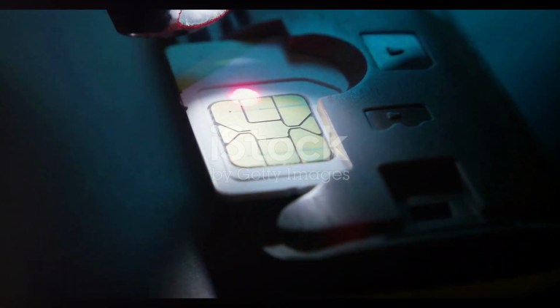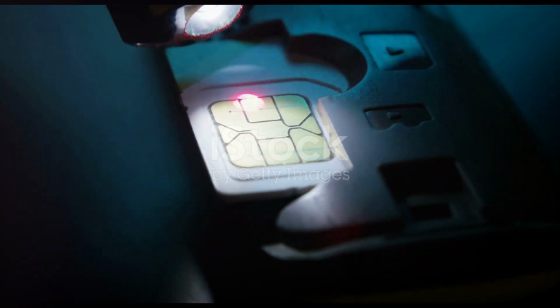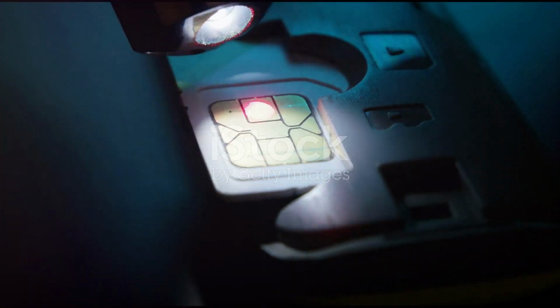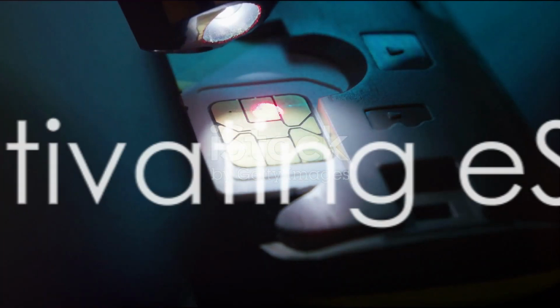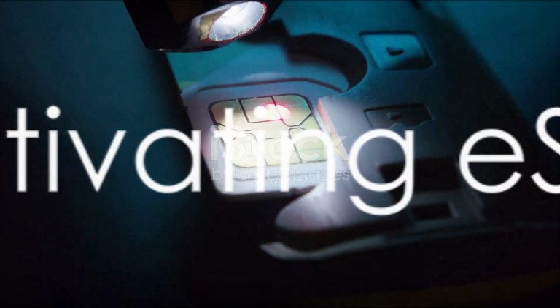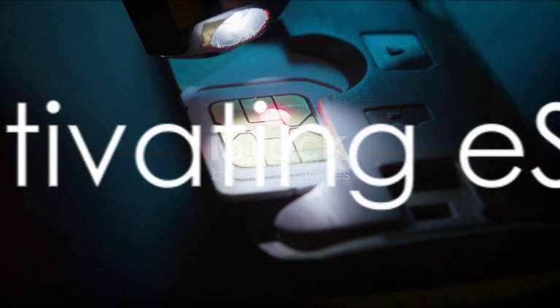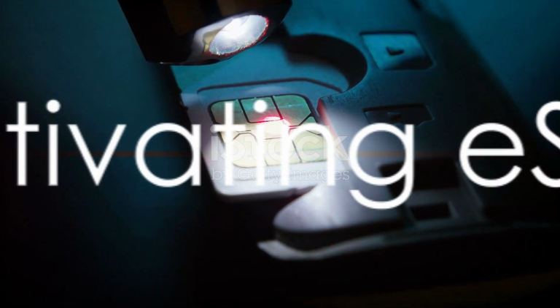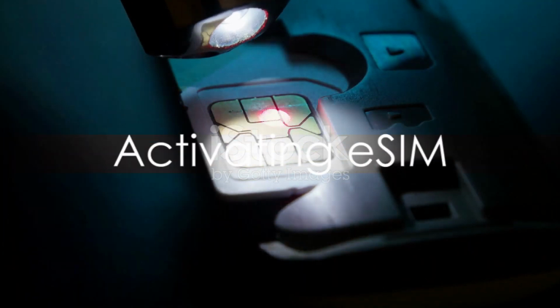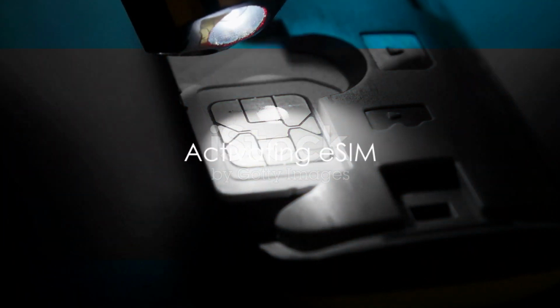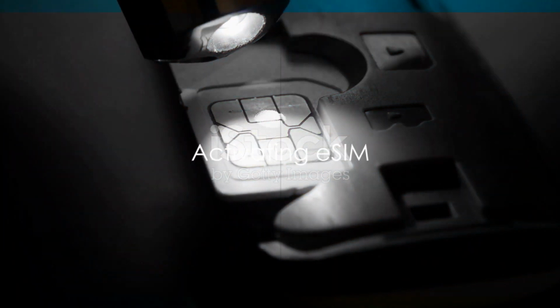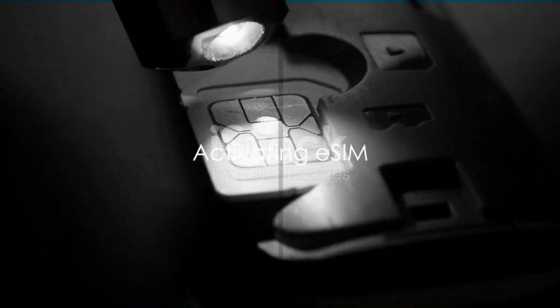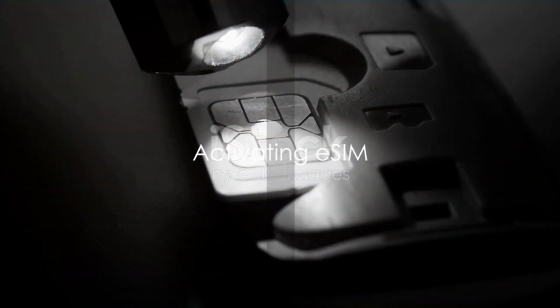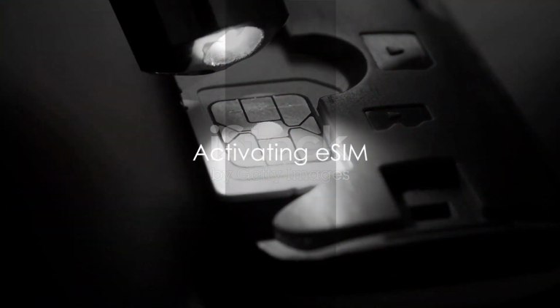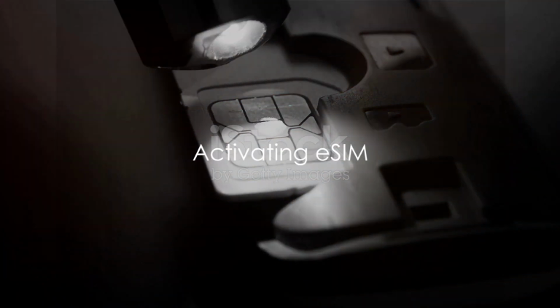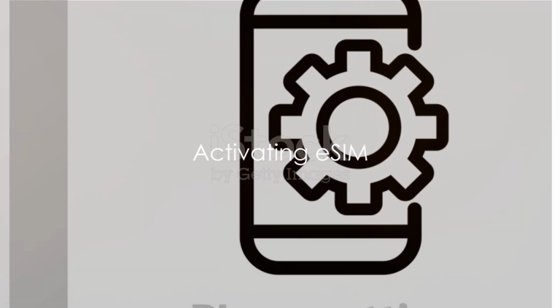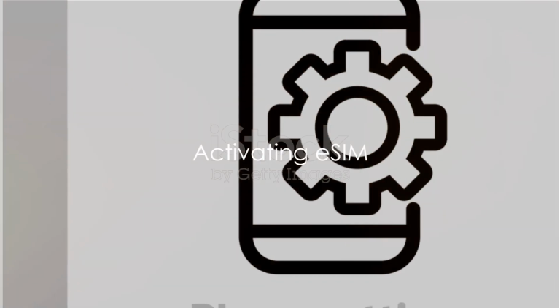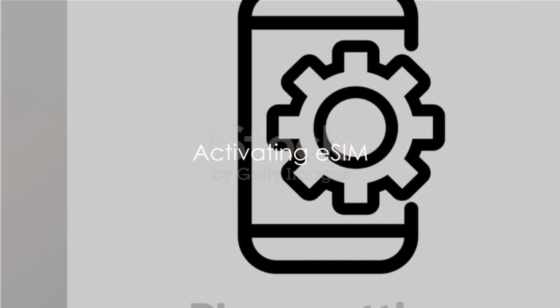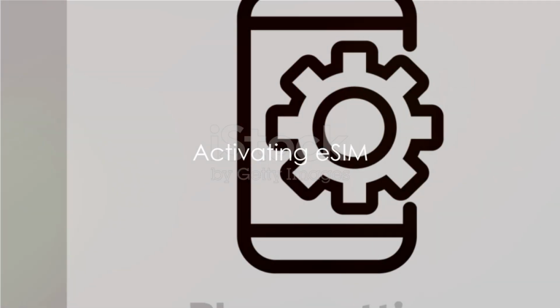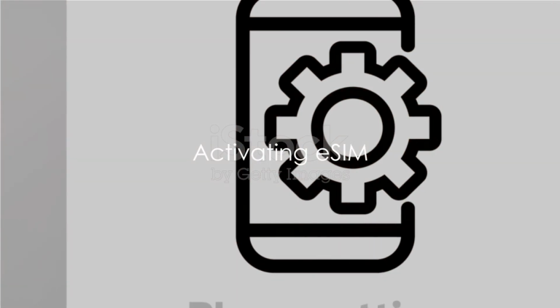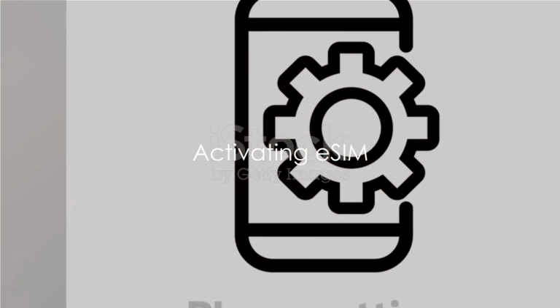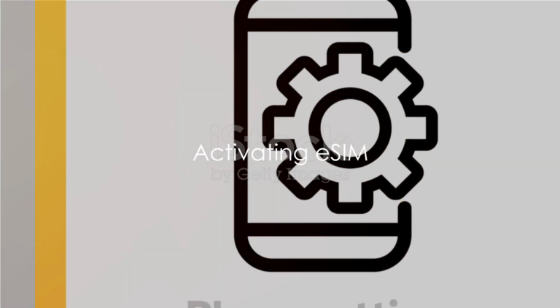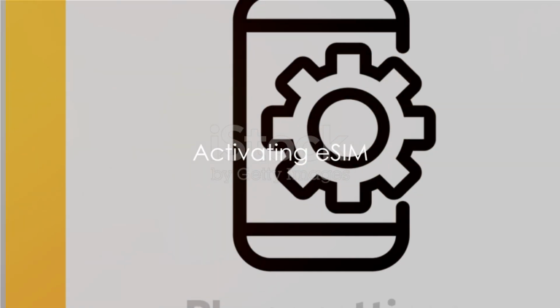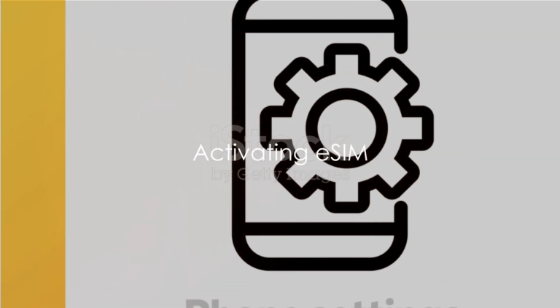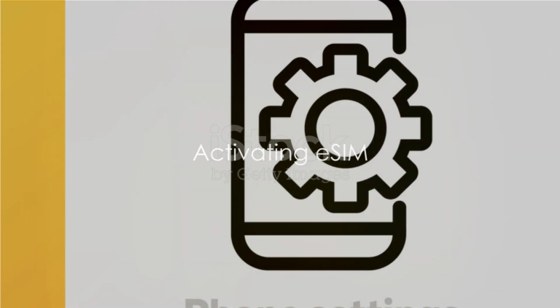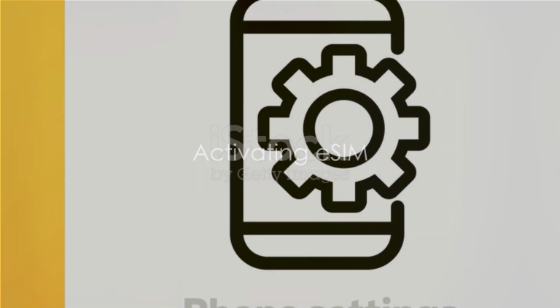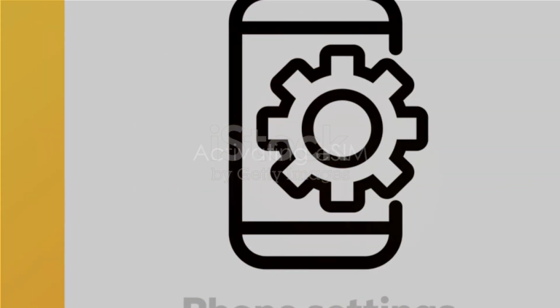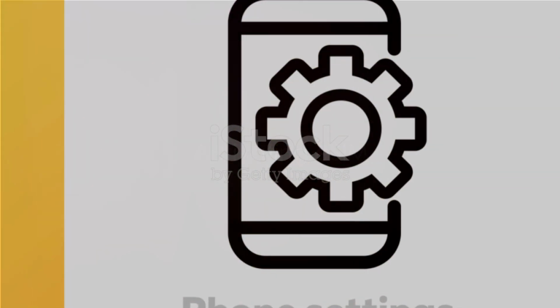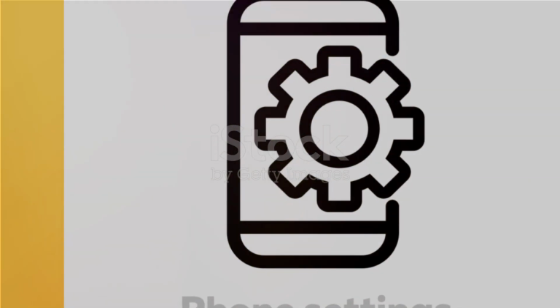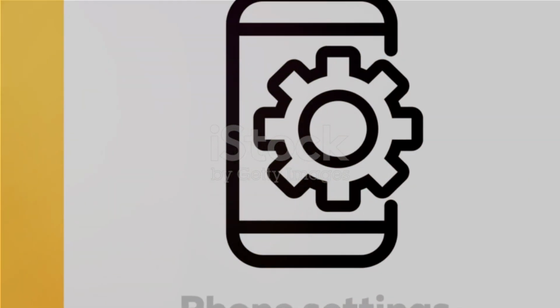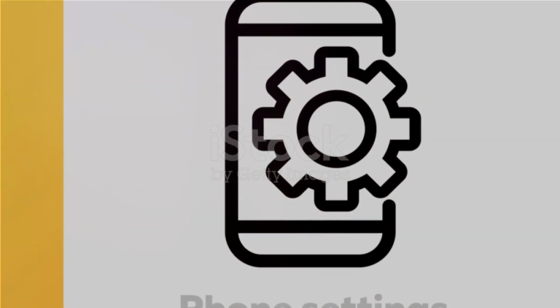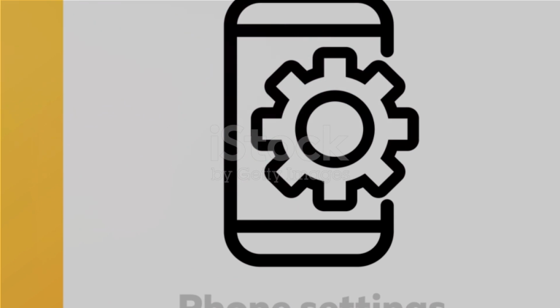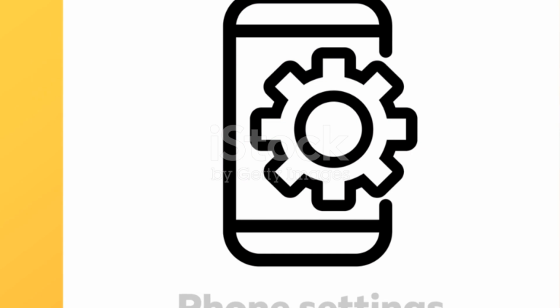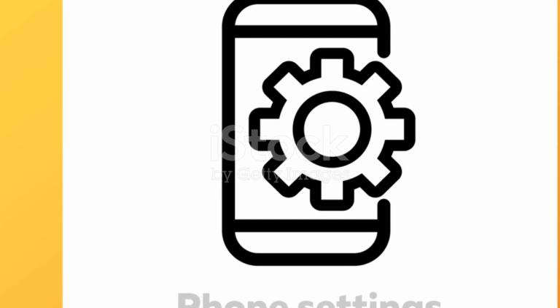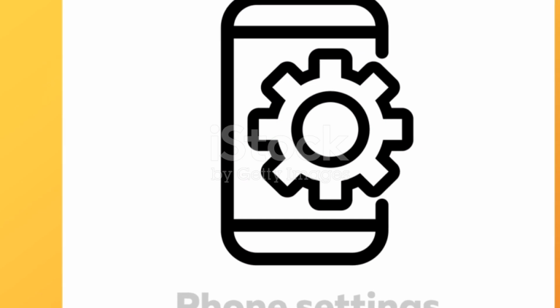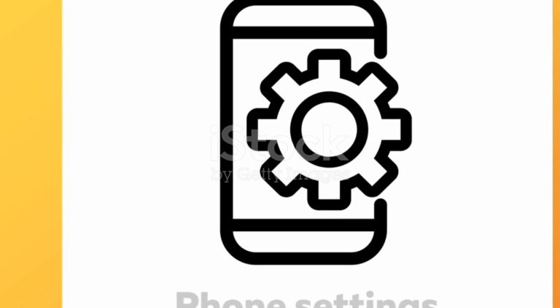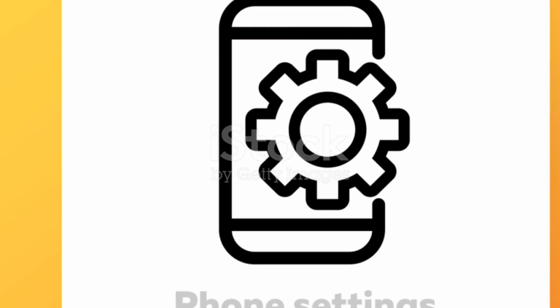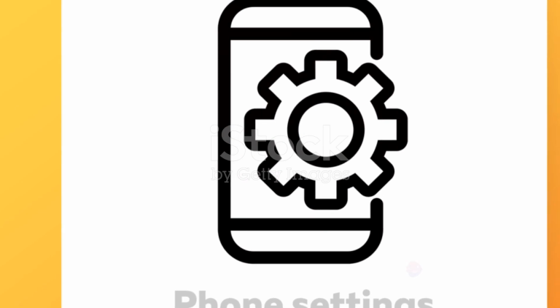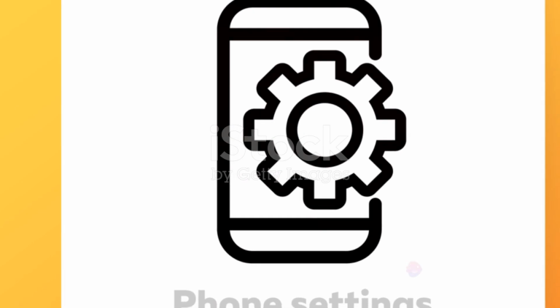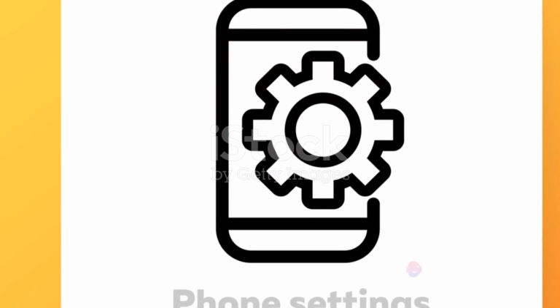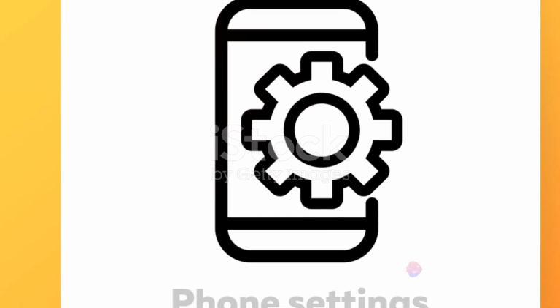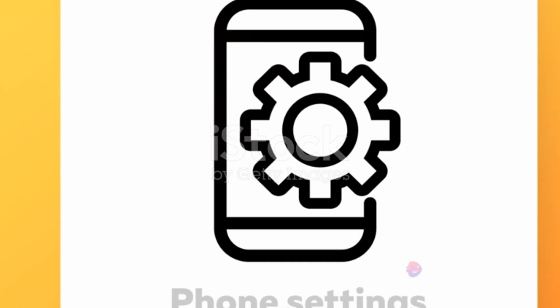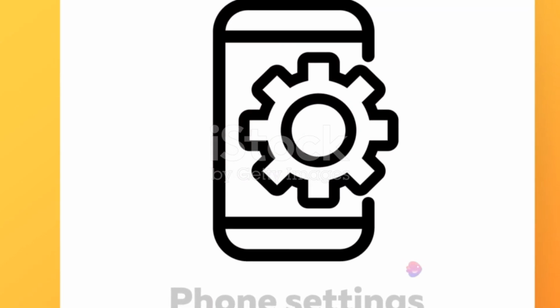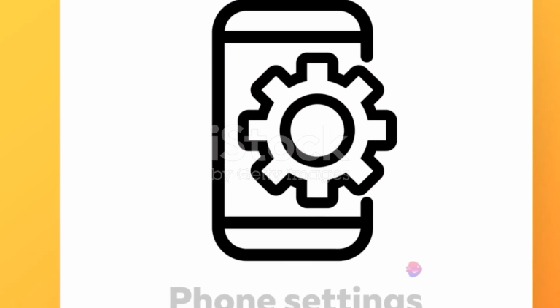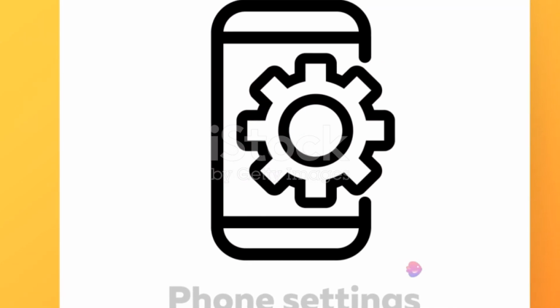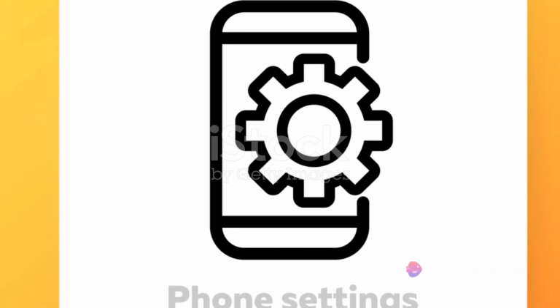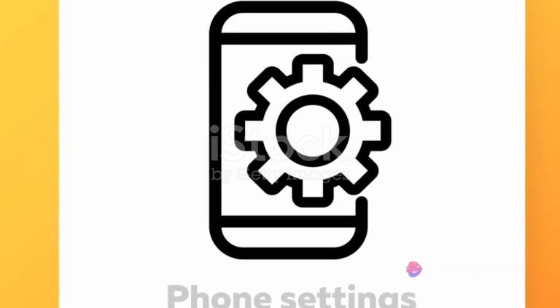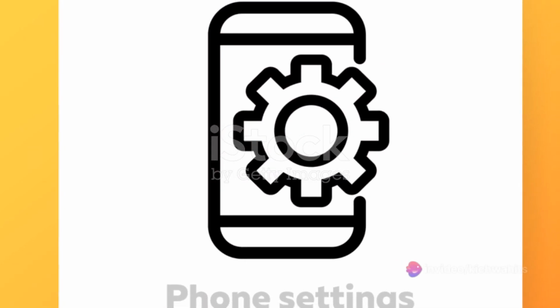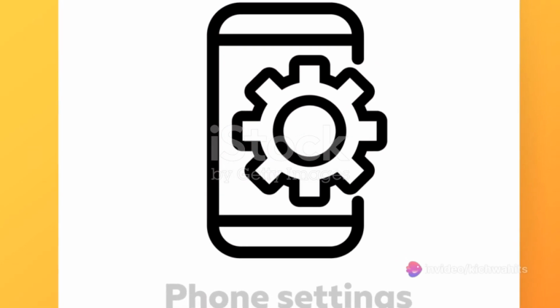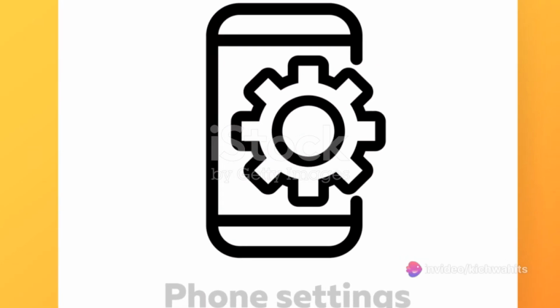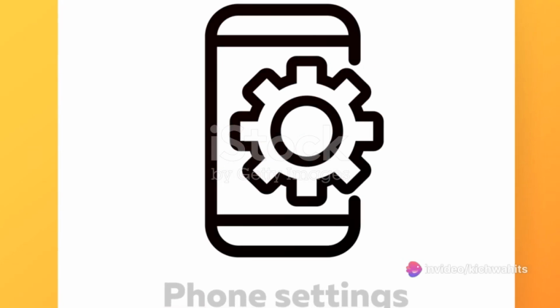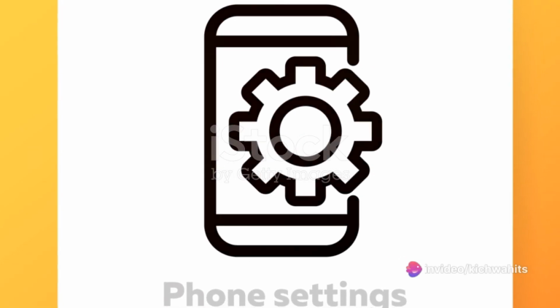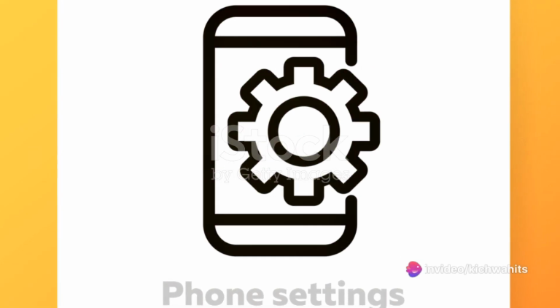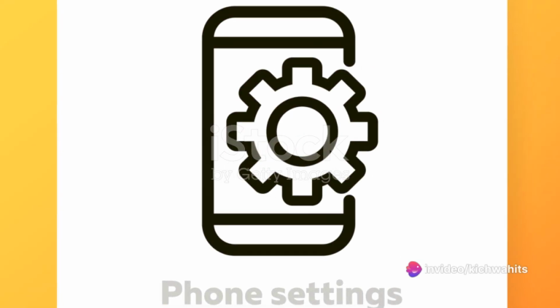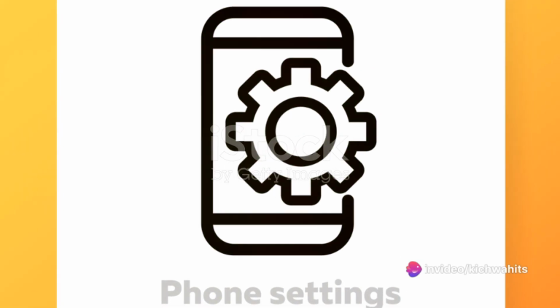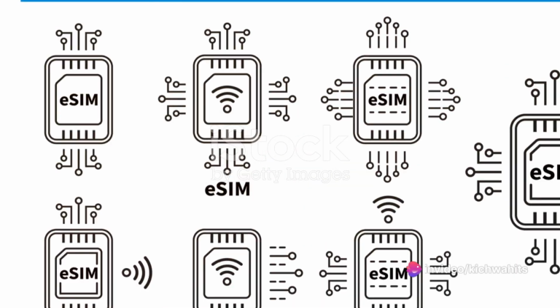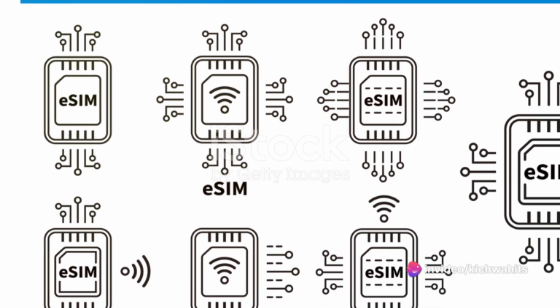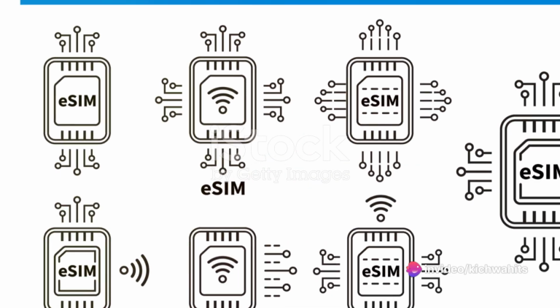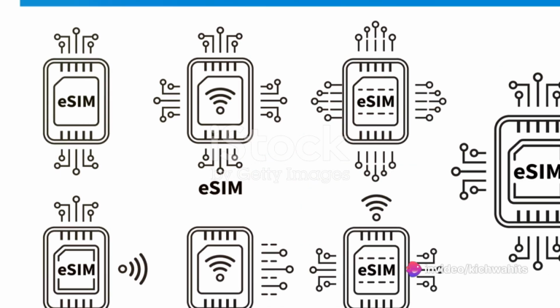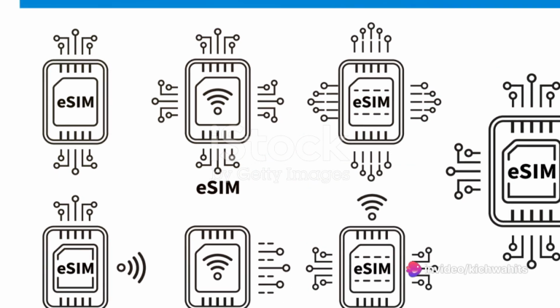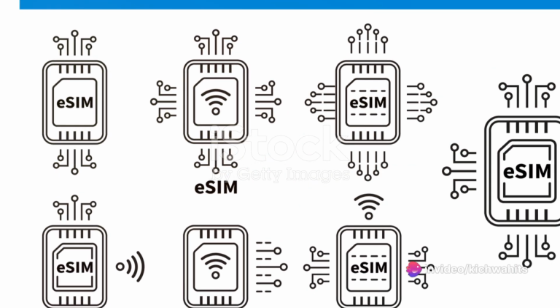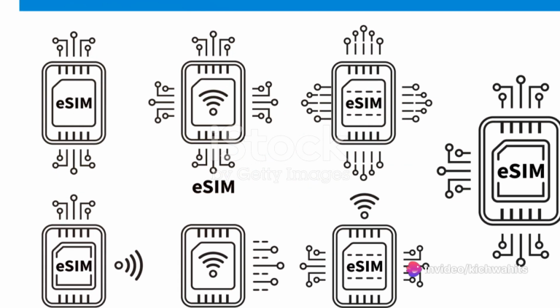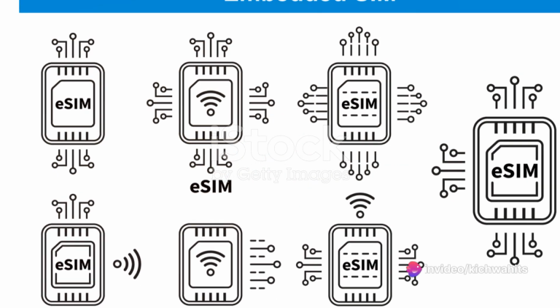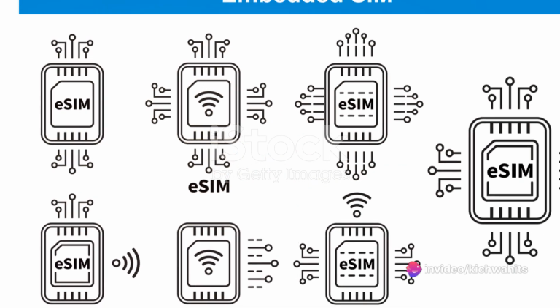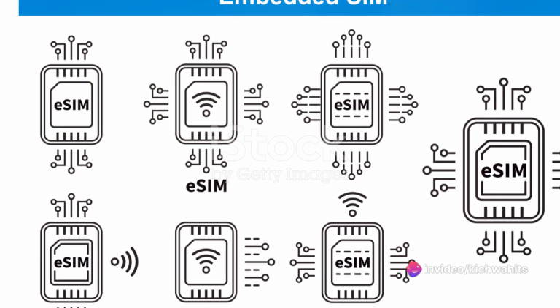Finally, activate the eSIM. On your phone, go to Settings, then Cellular, and choose your eSIM. Turn it on.